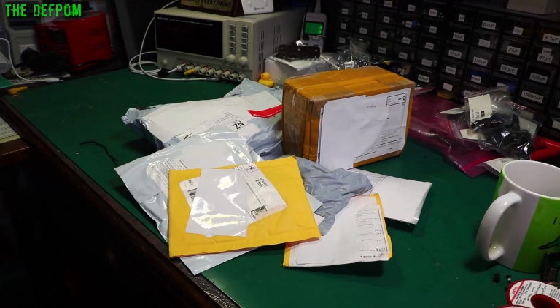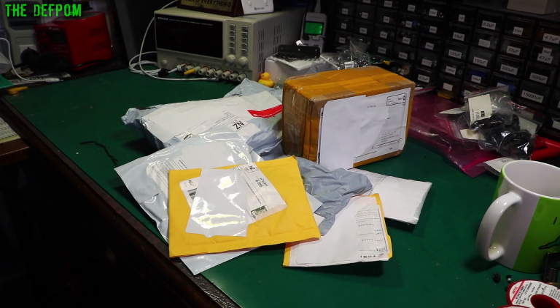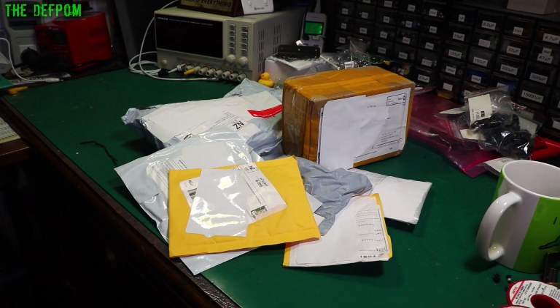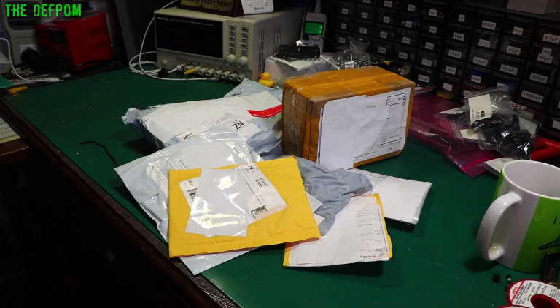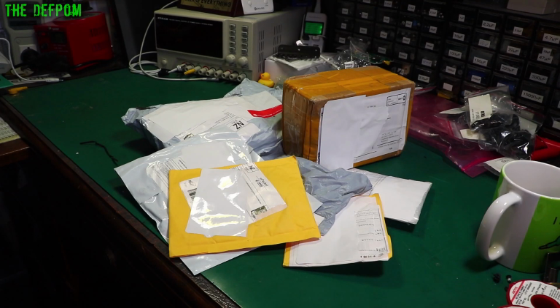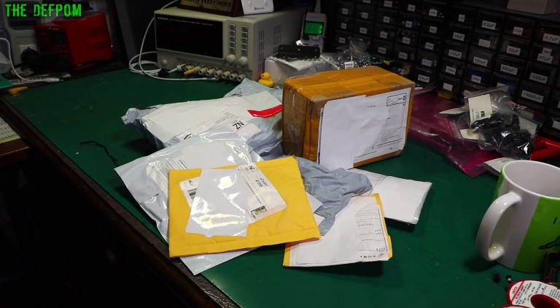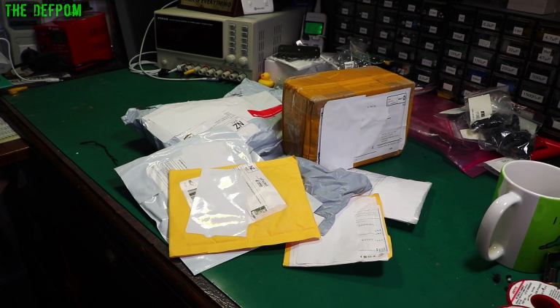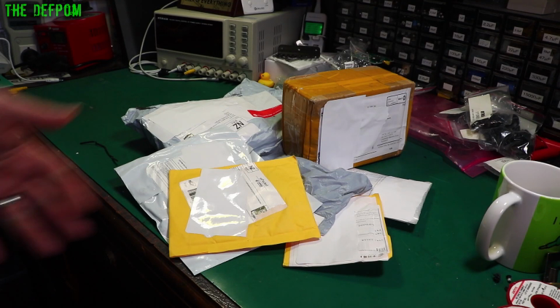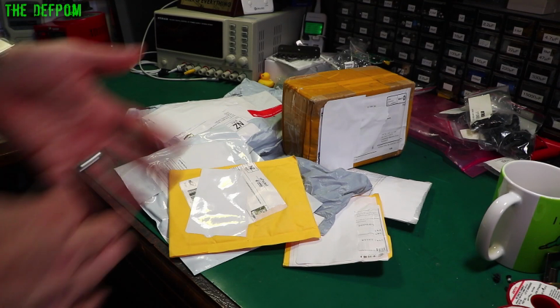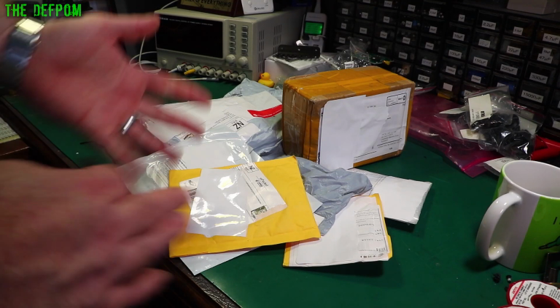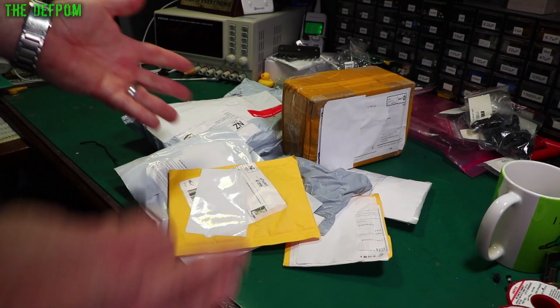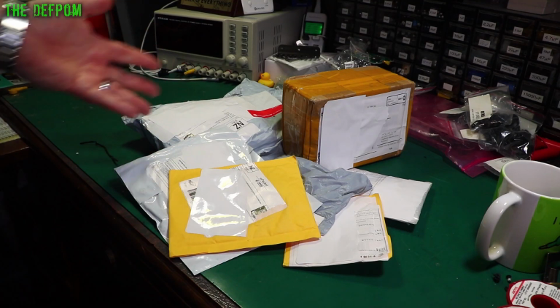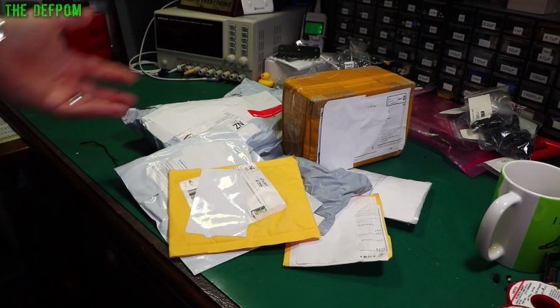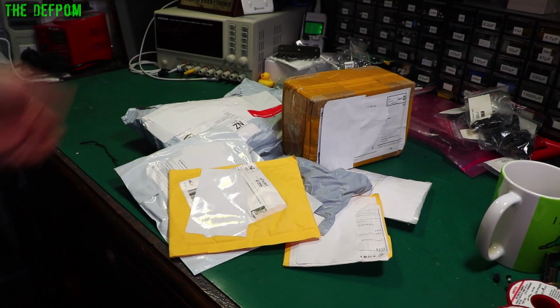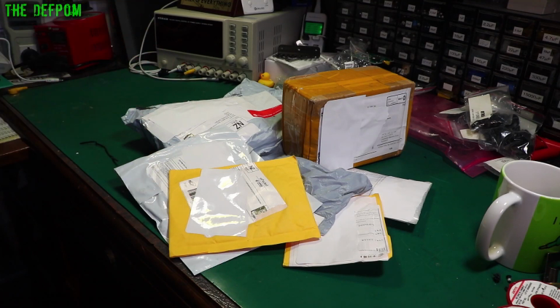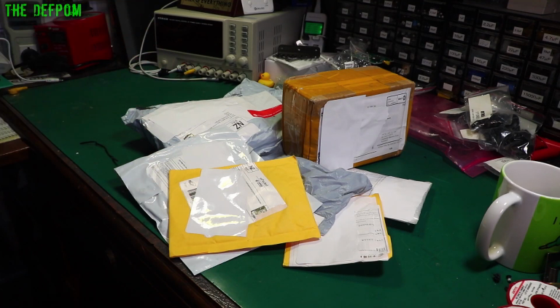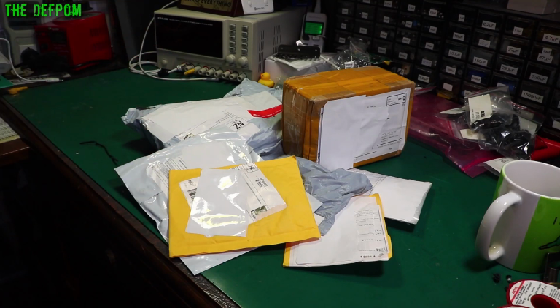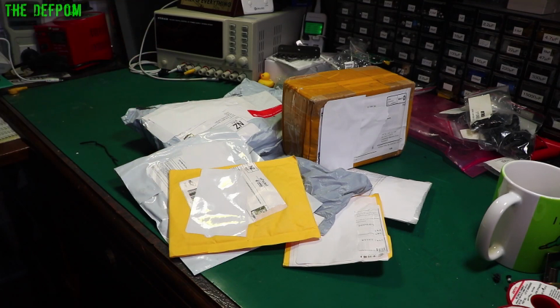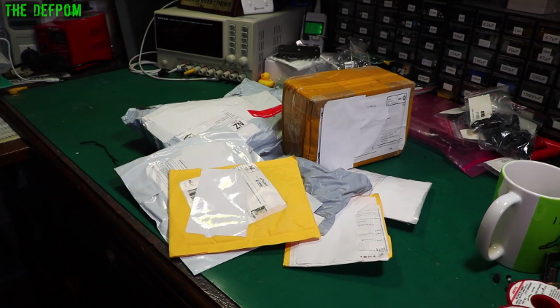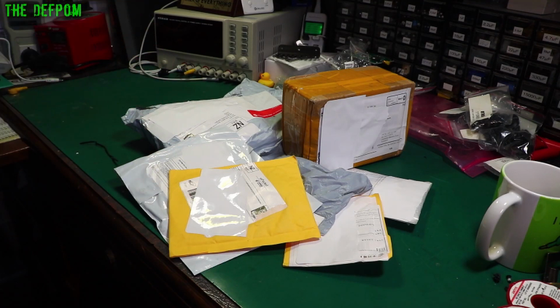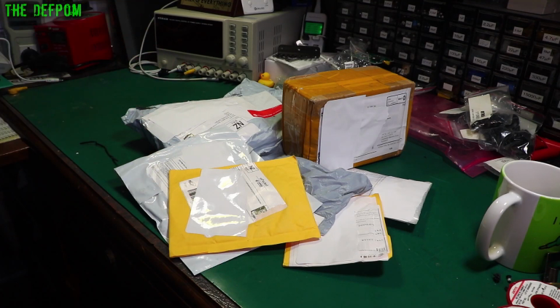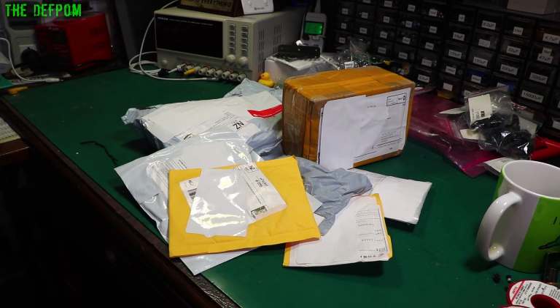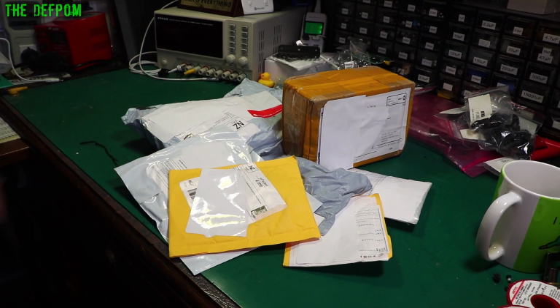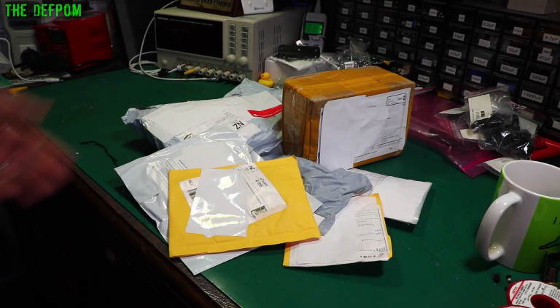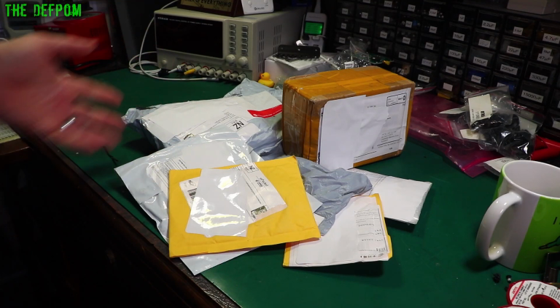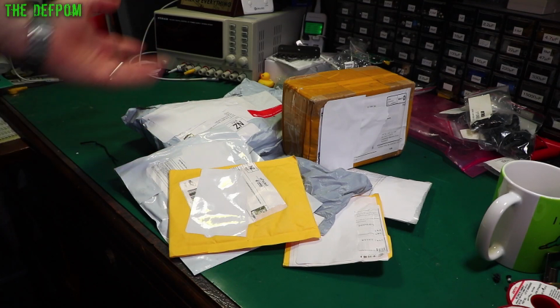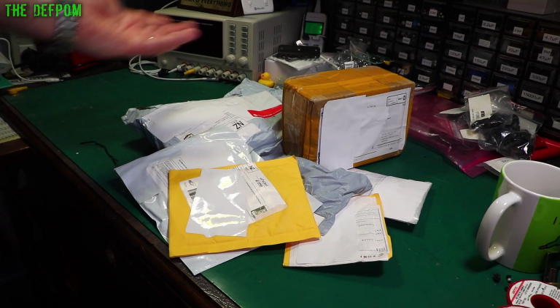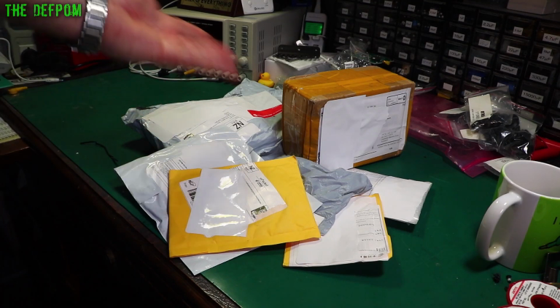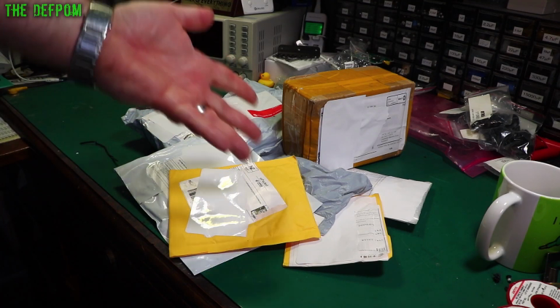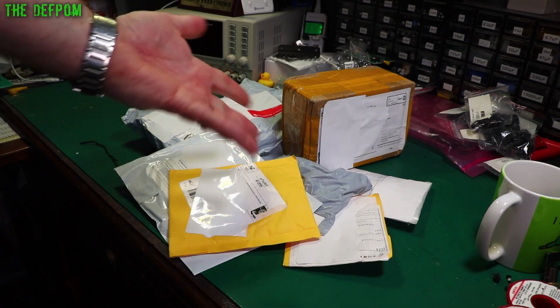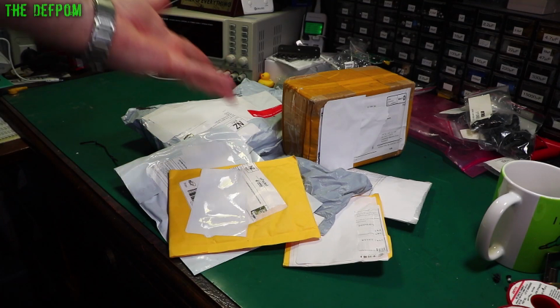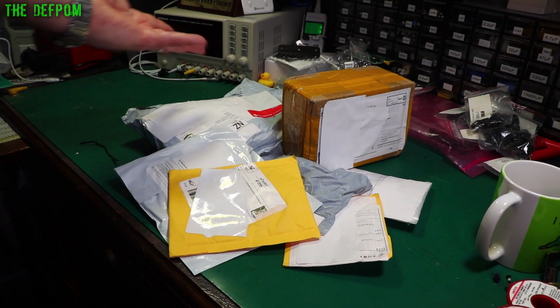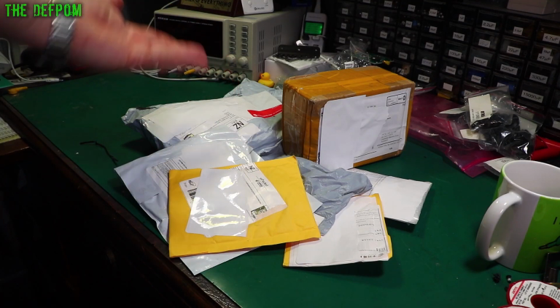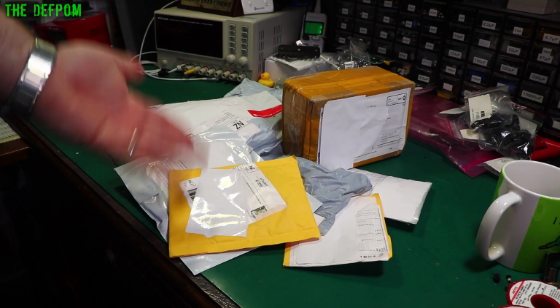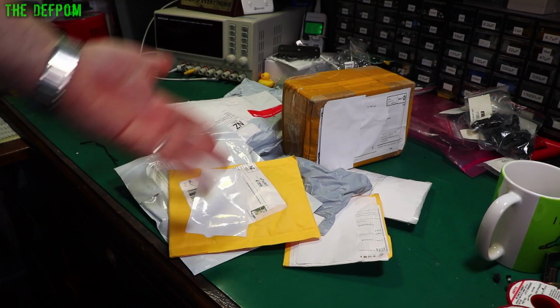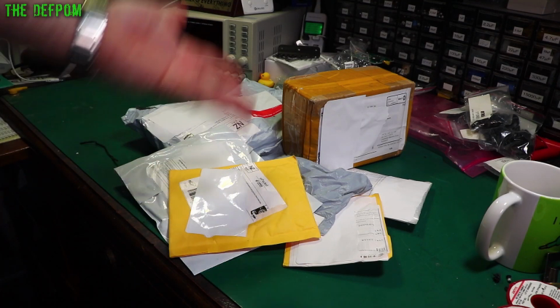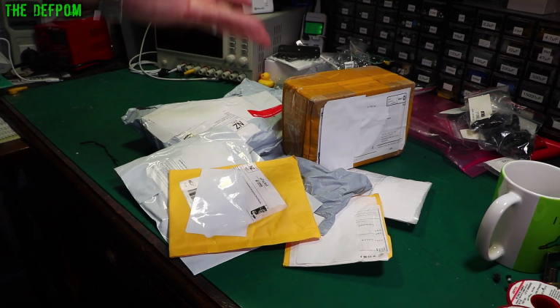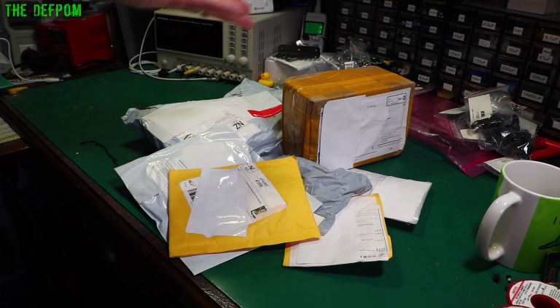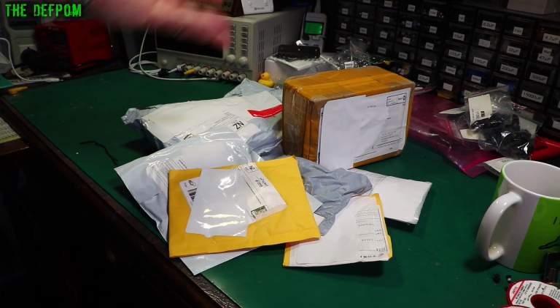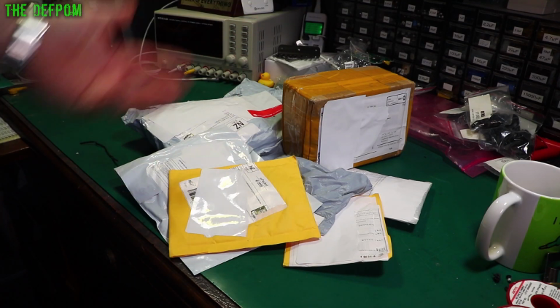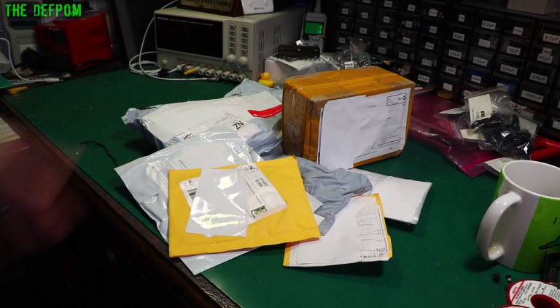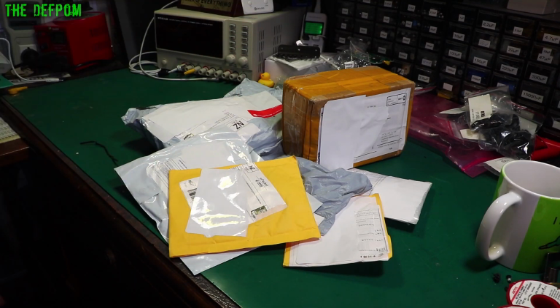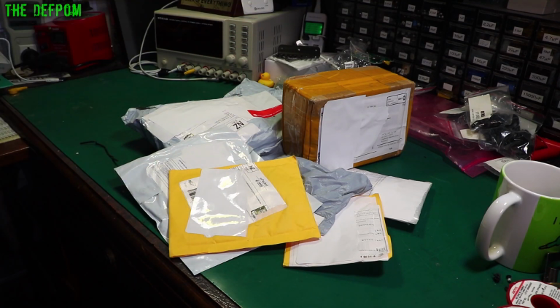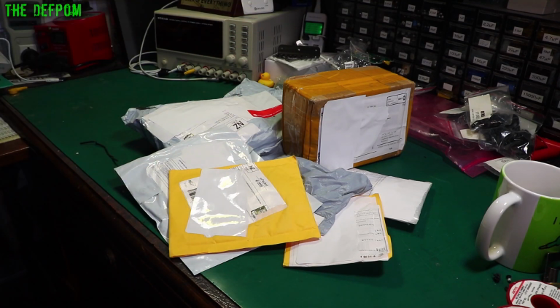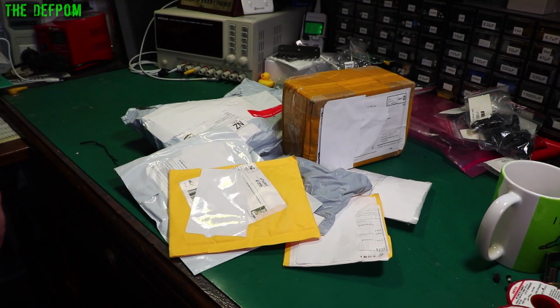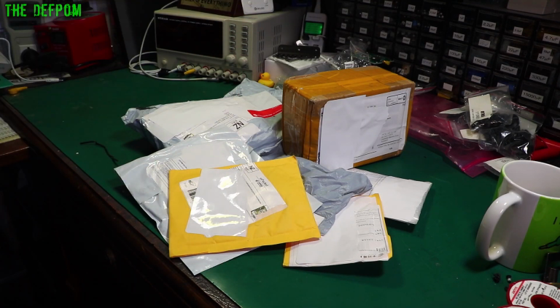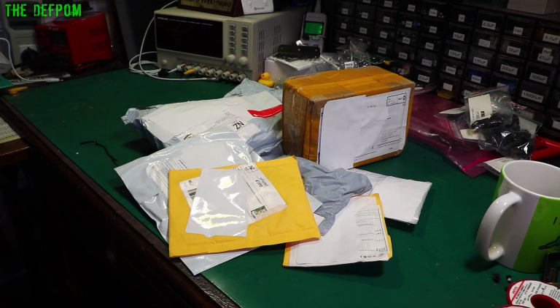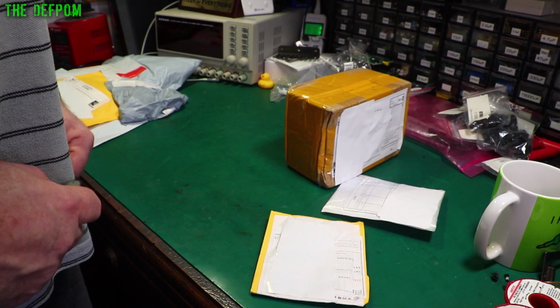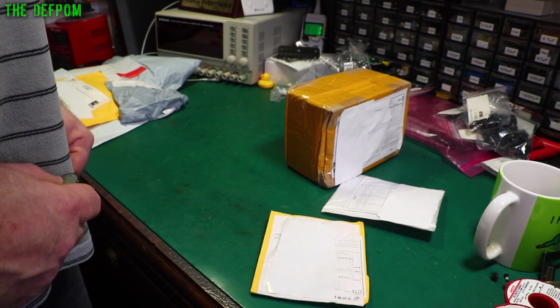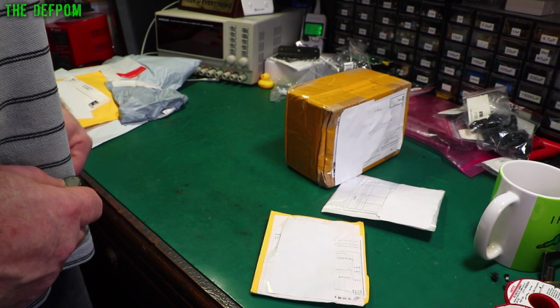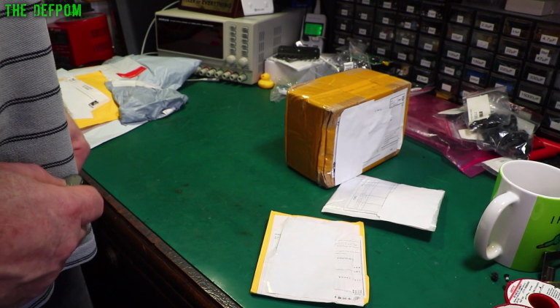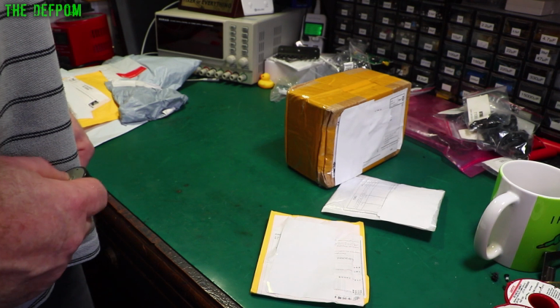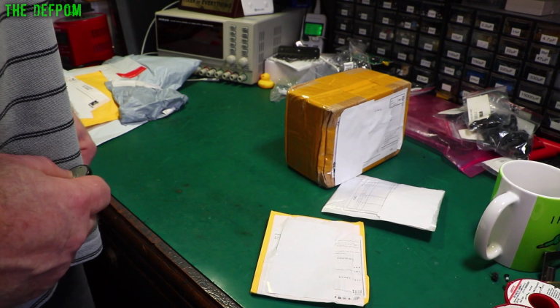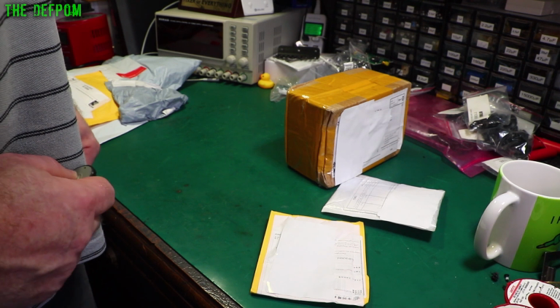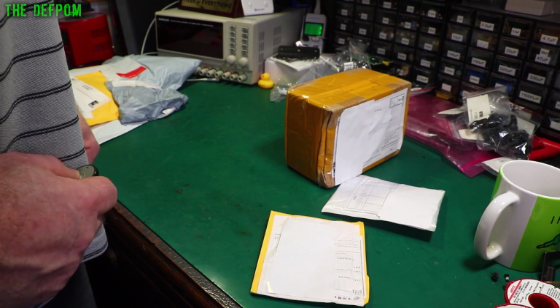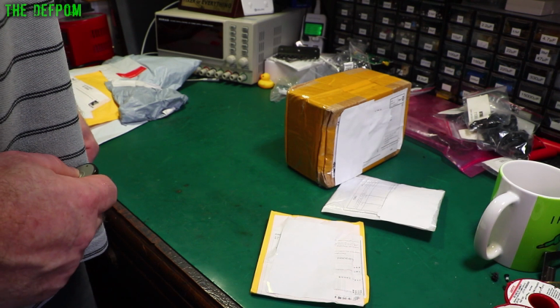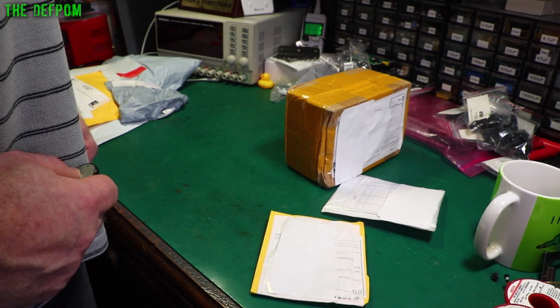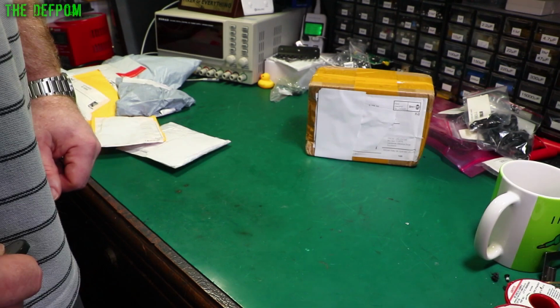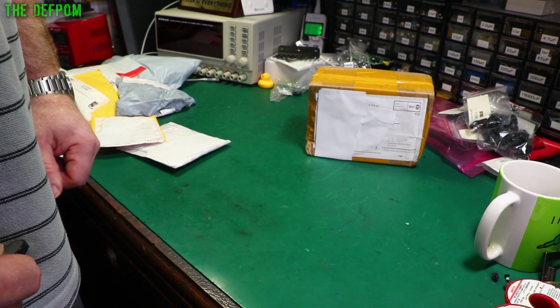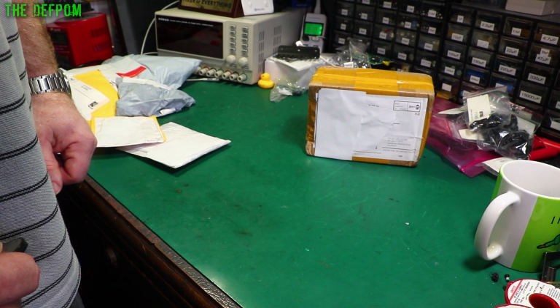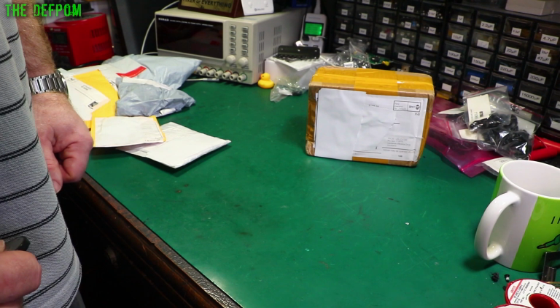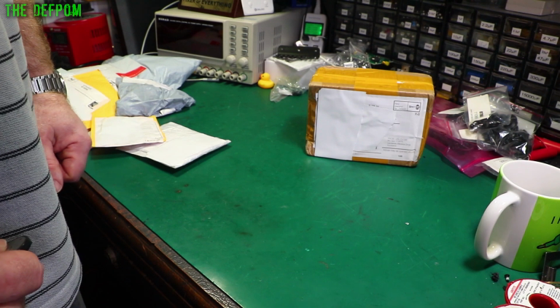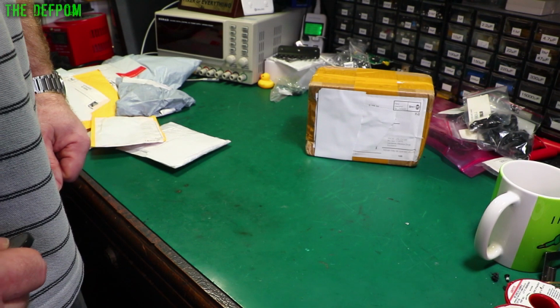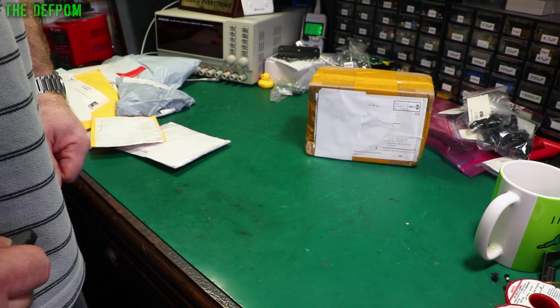It's another mailbag. What's in these boxes and bags and envelopes?